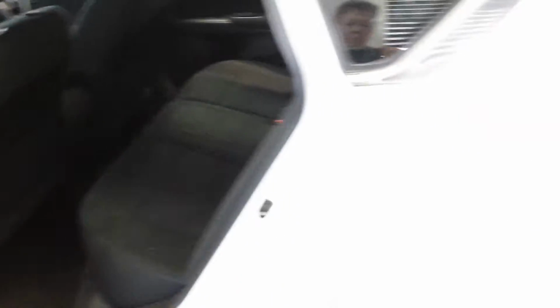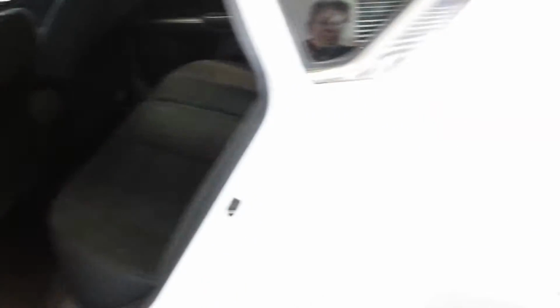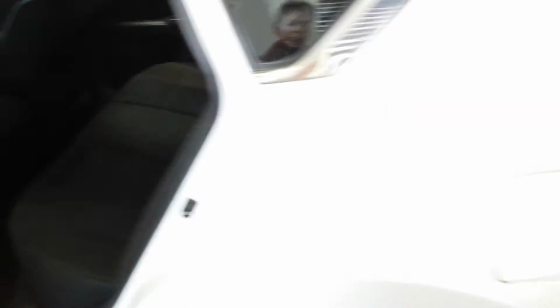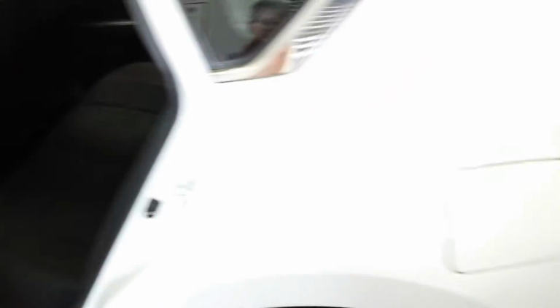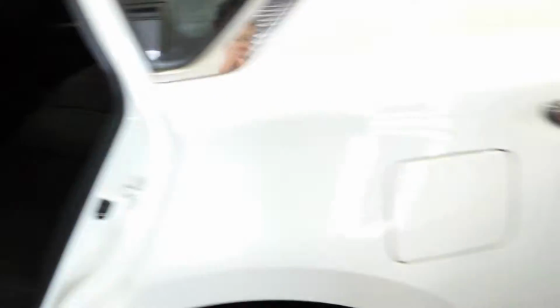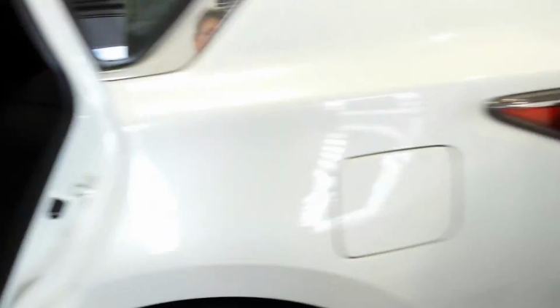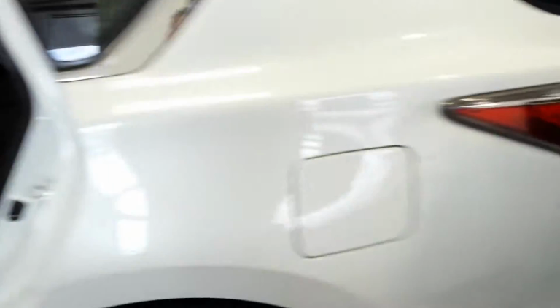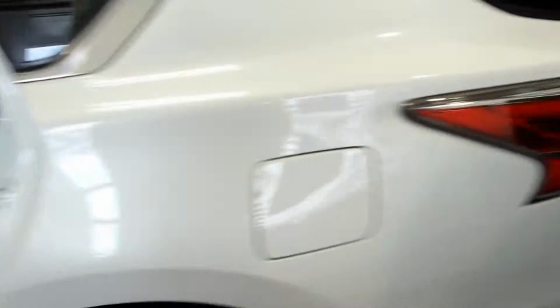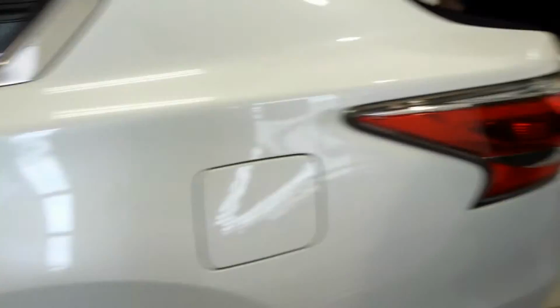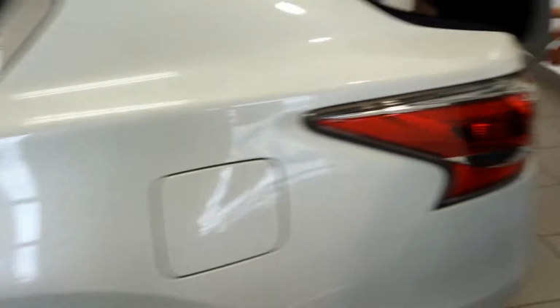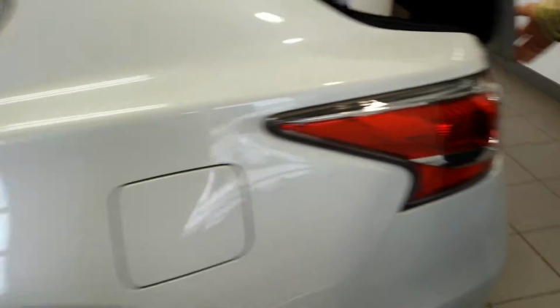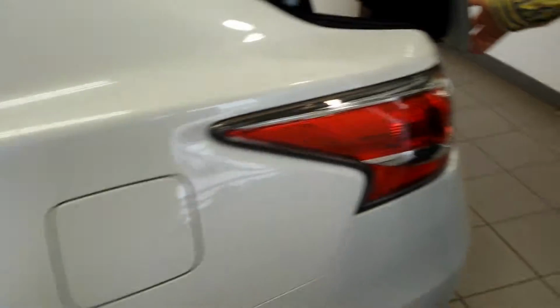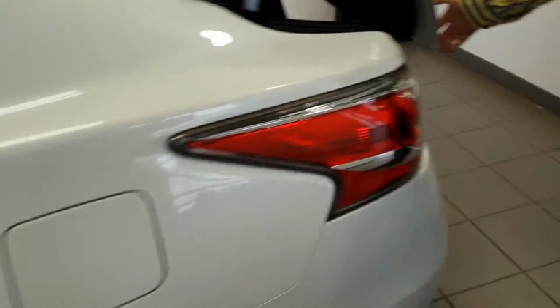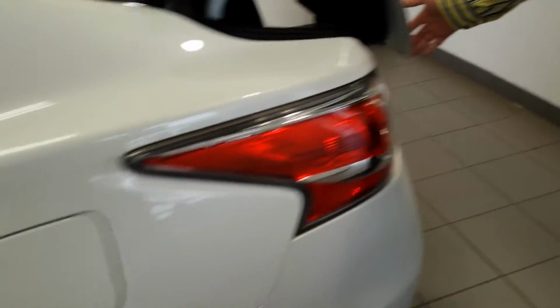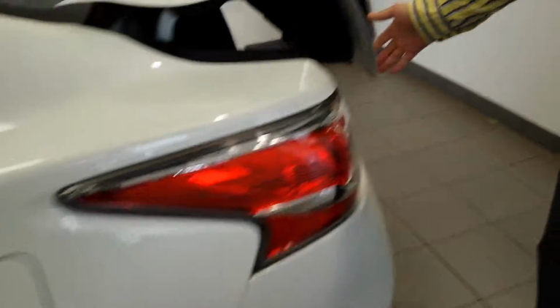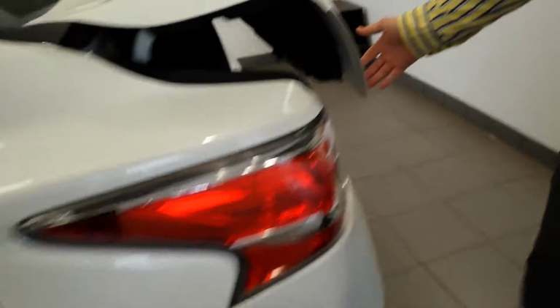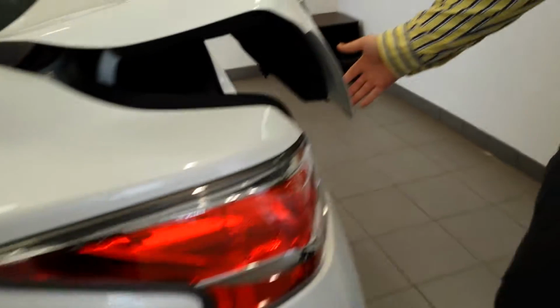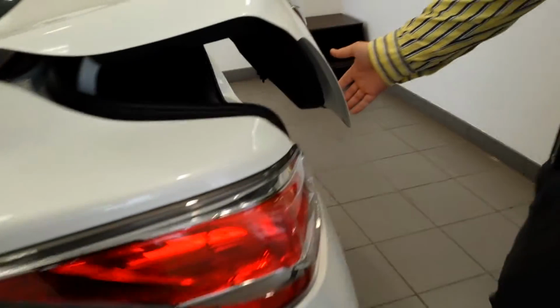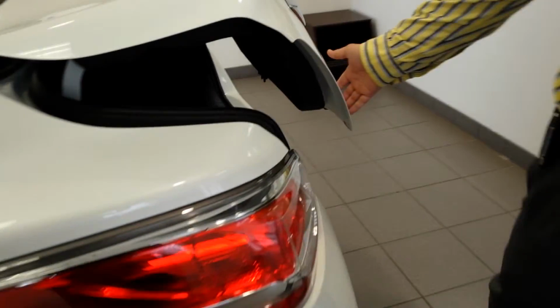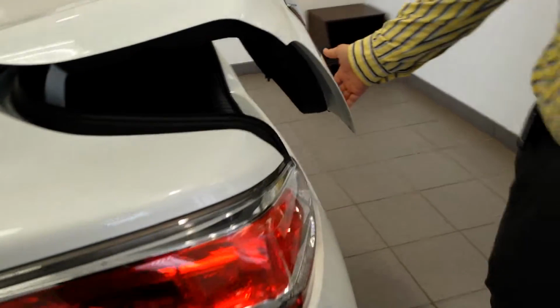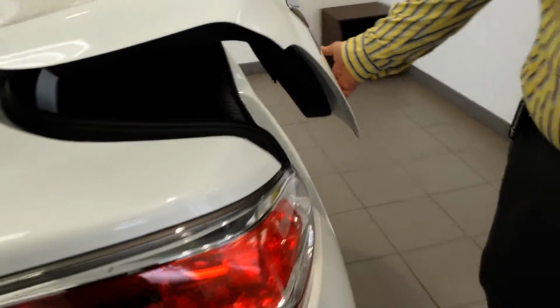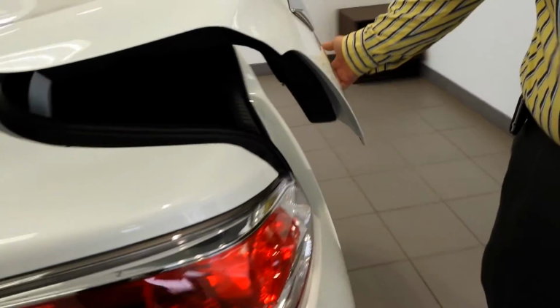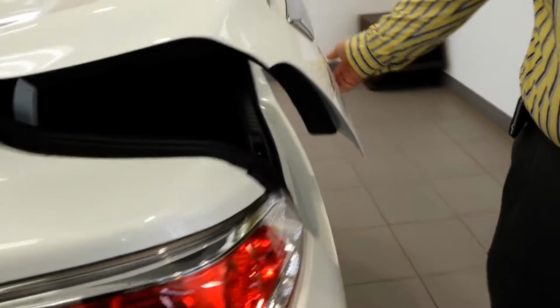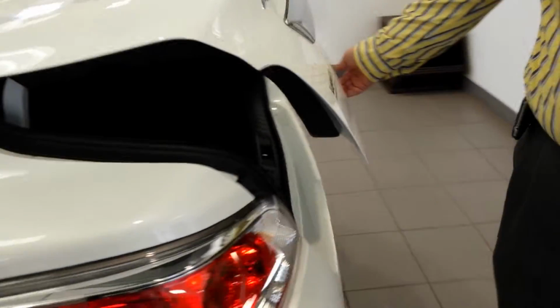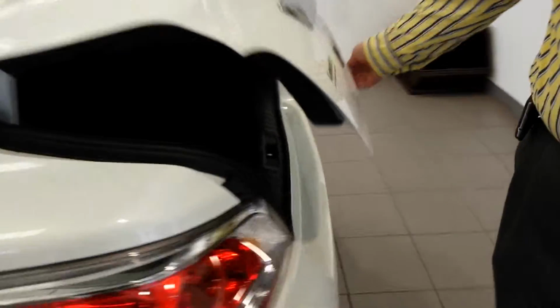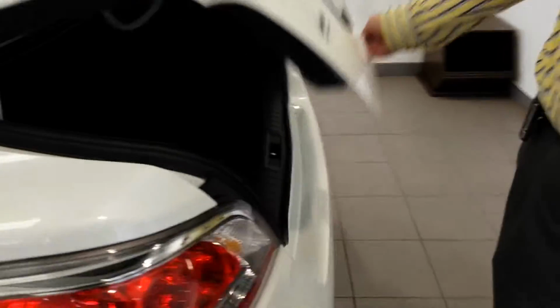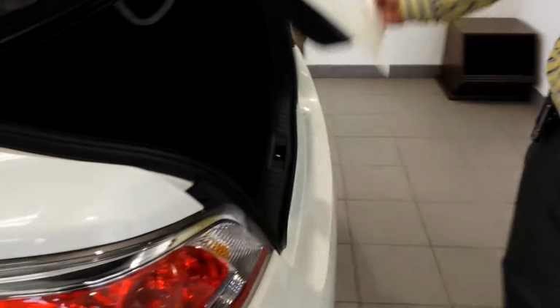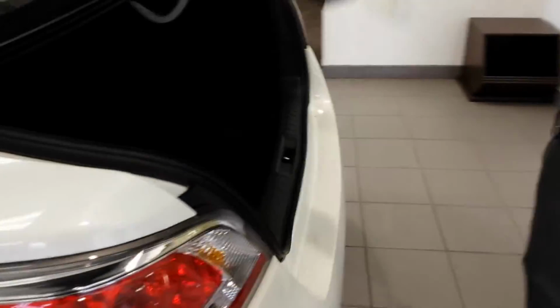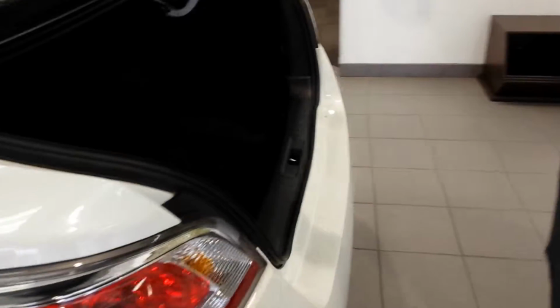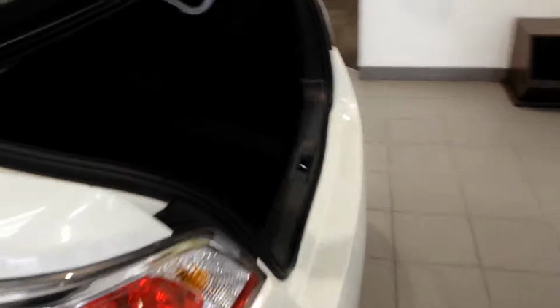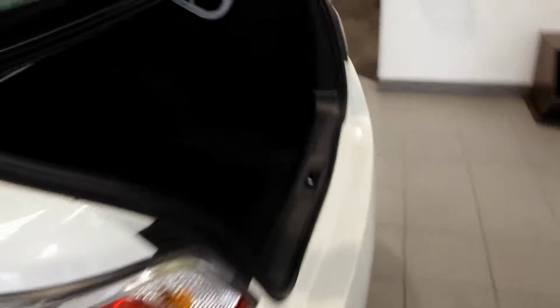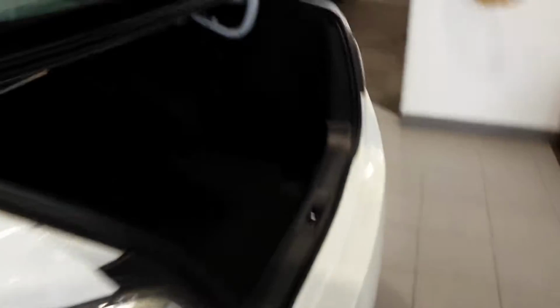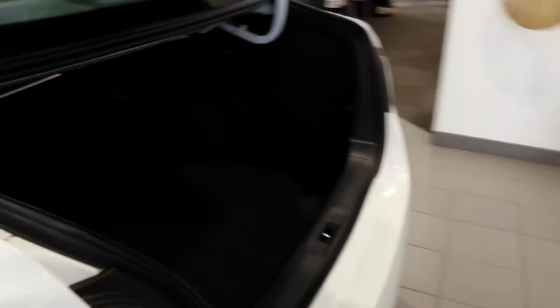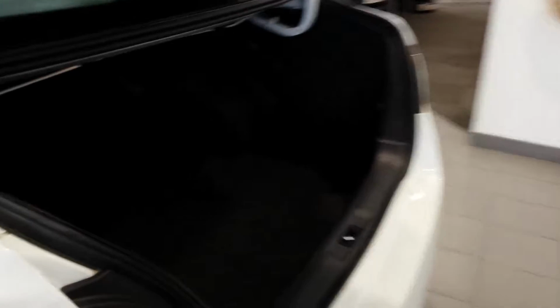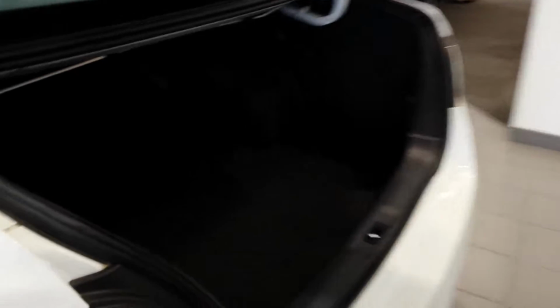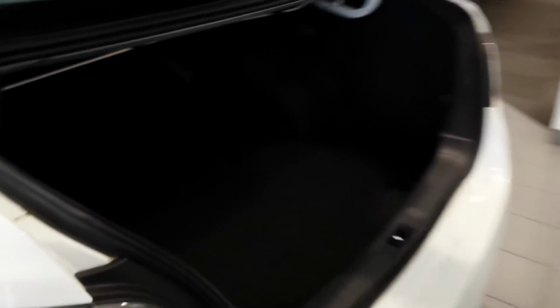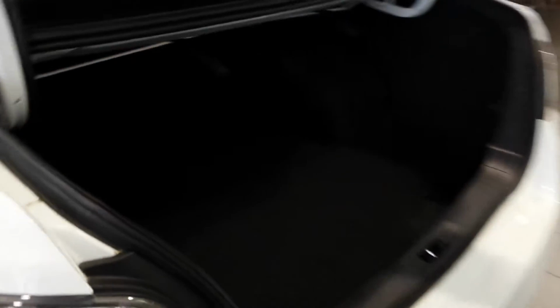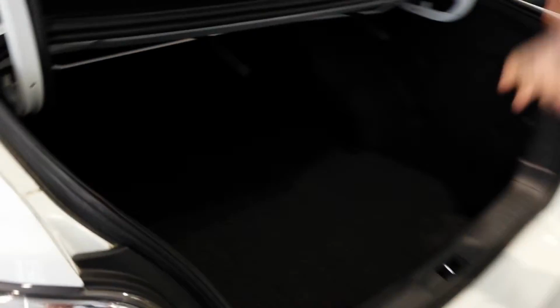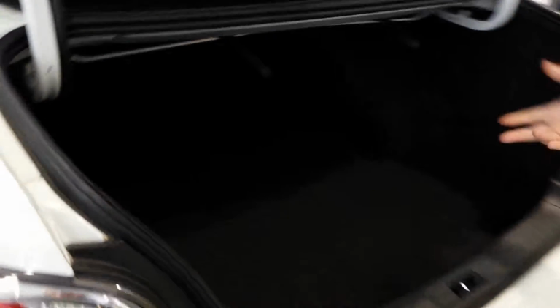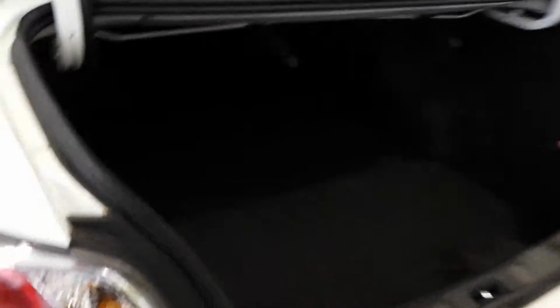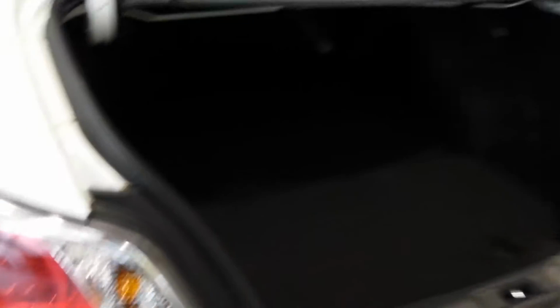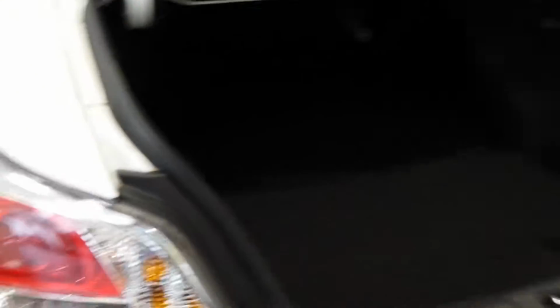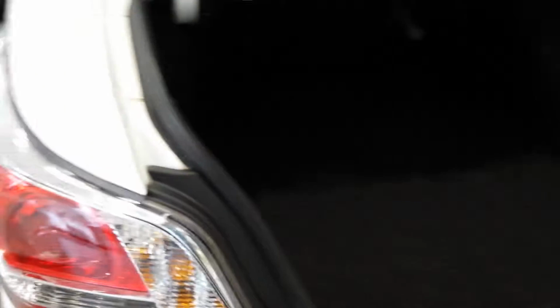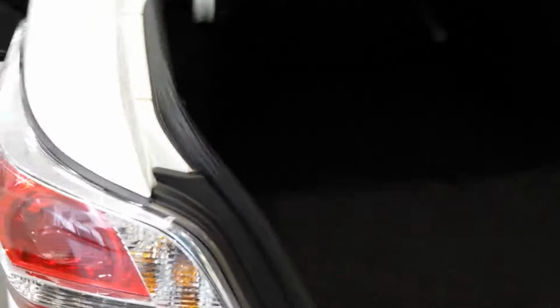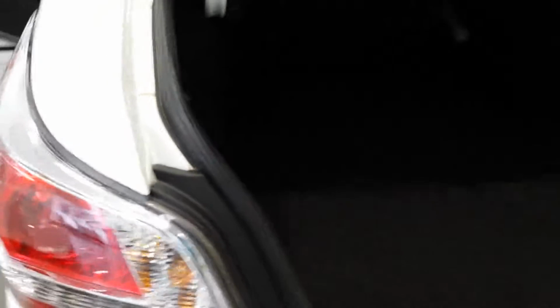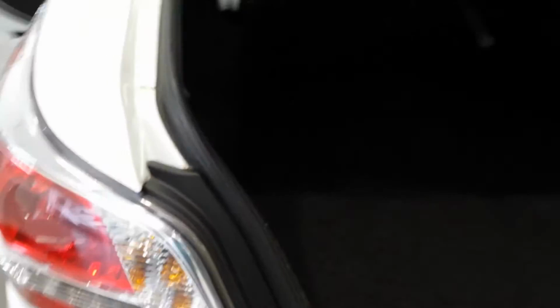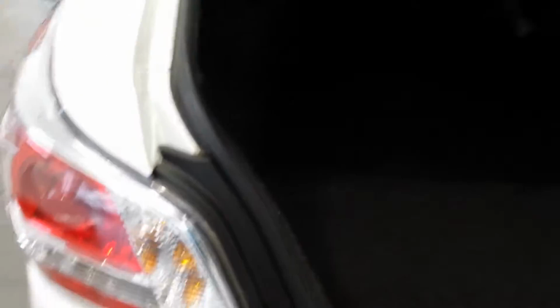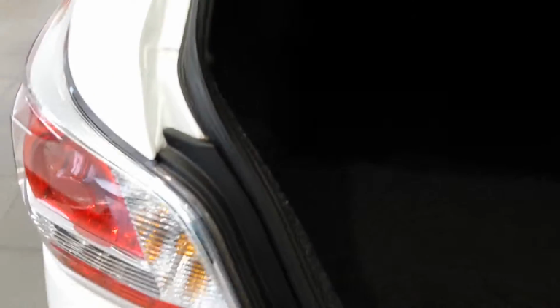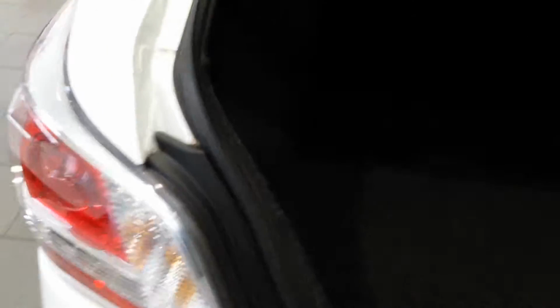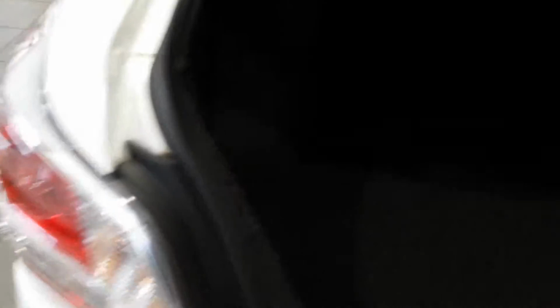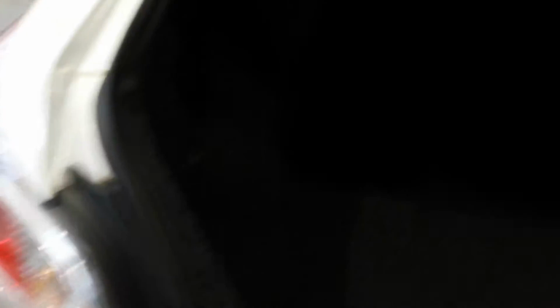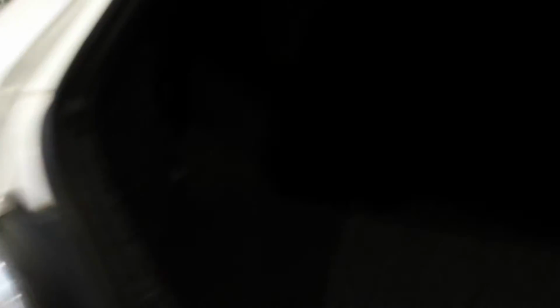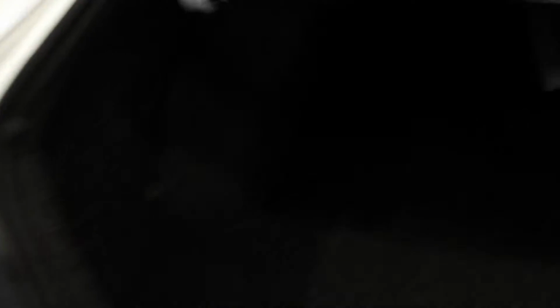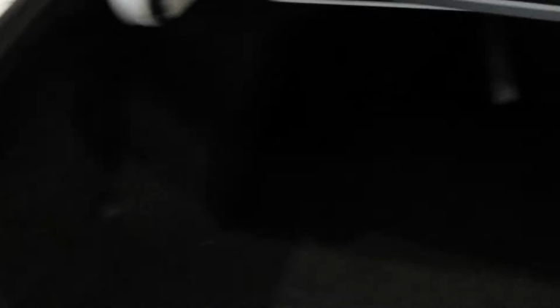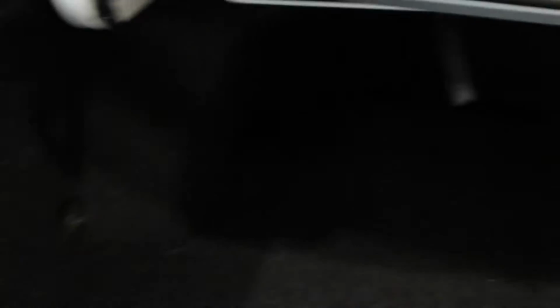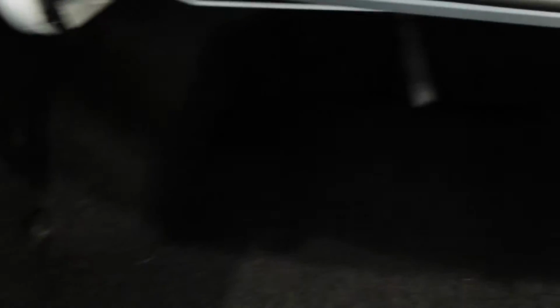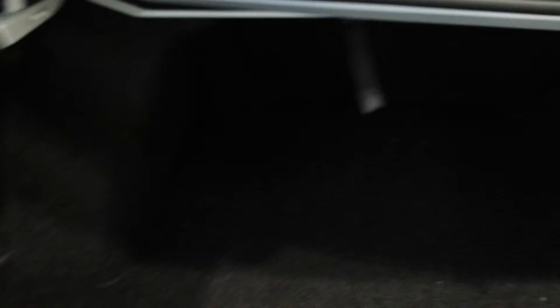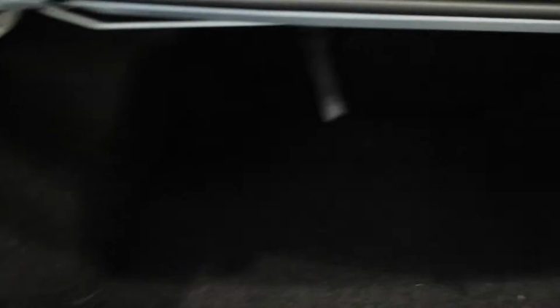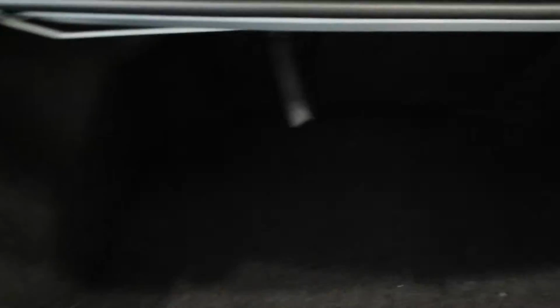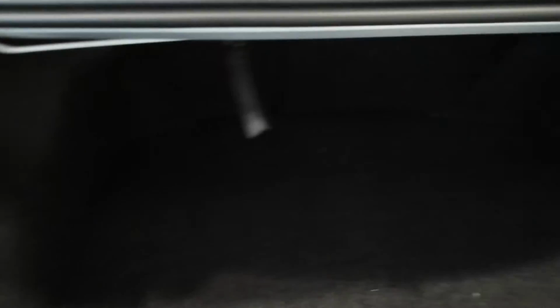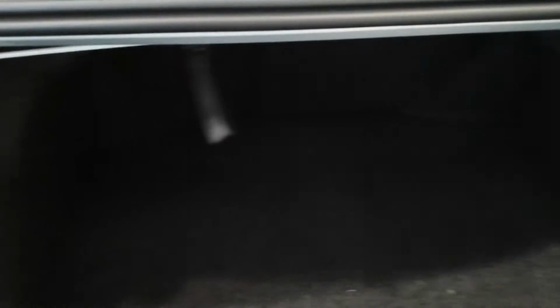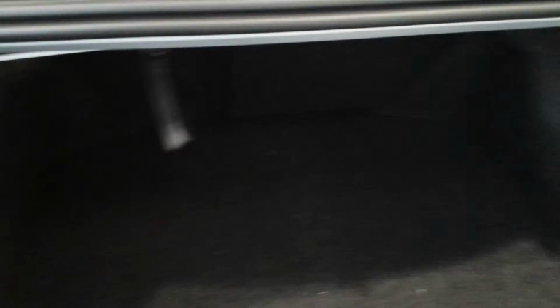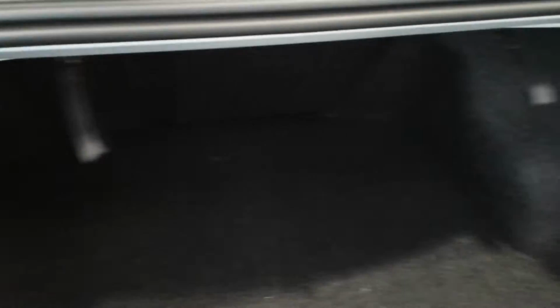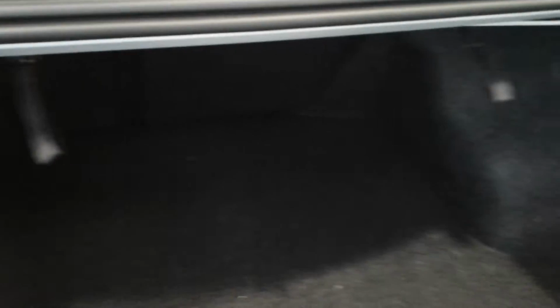We'll take a look here now to the trunk. It does feature a very large trunk — it's going to have all the room you need.